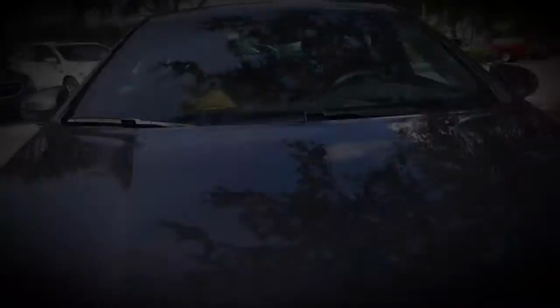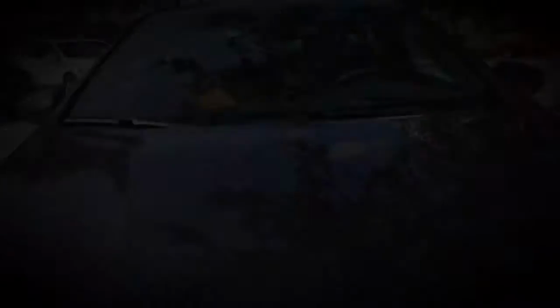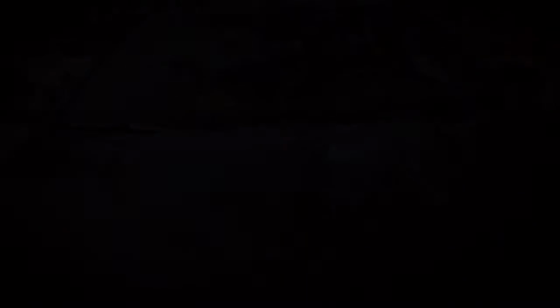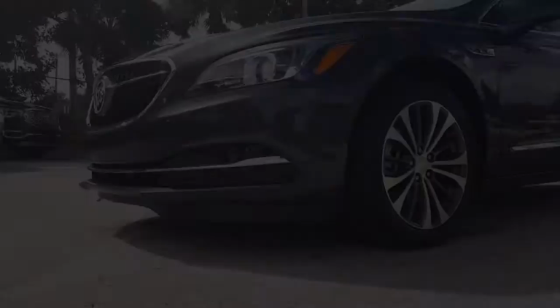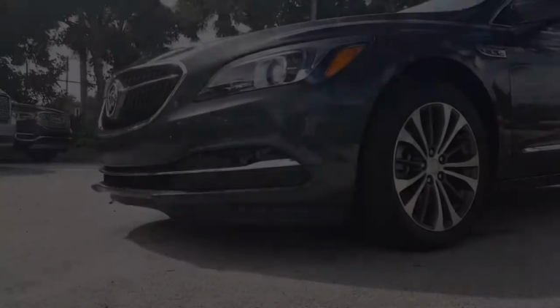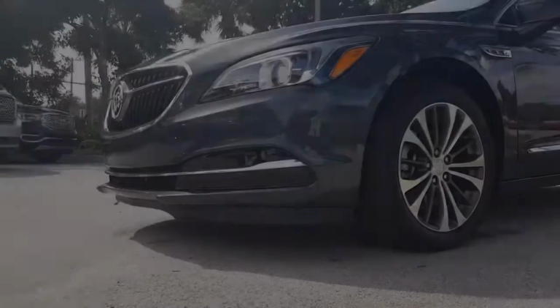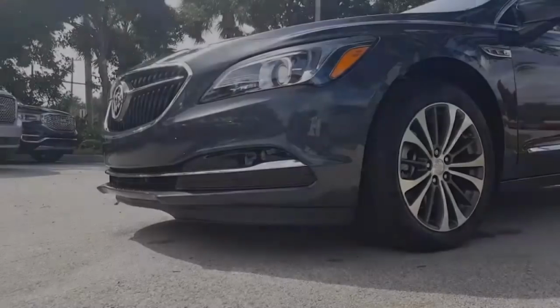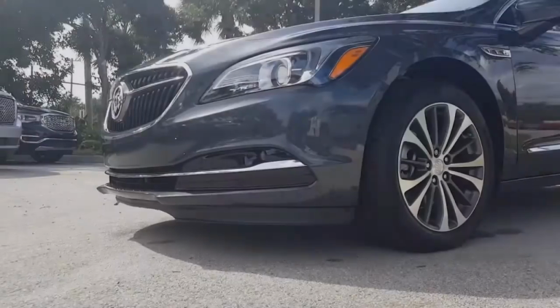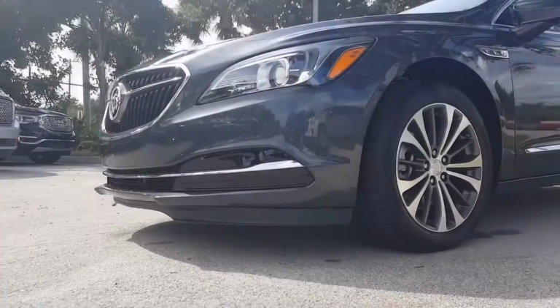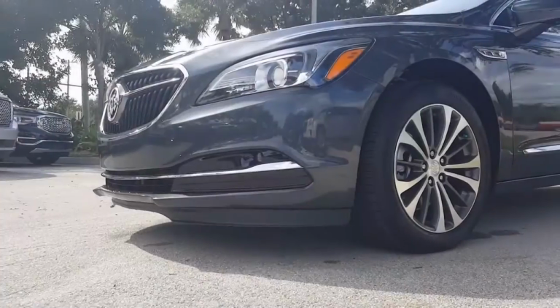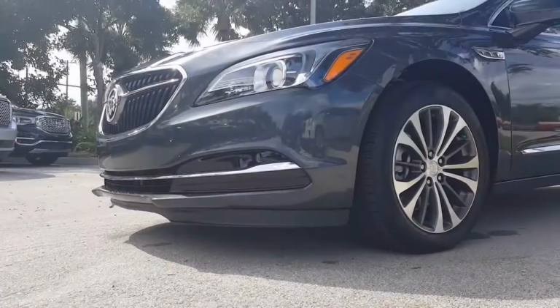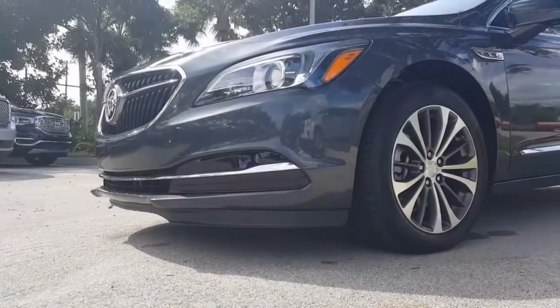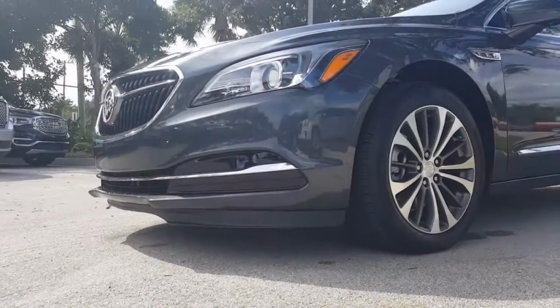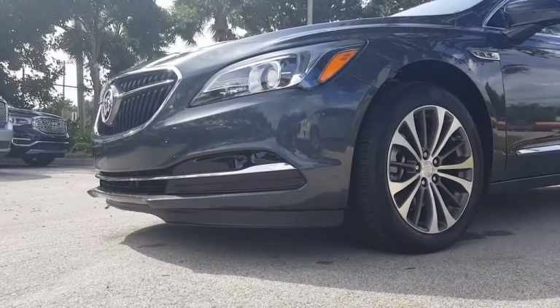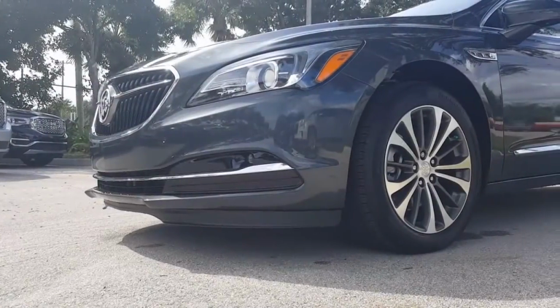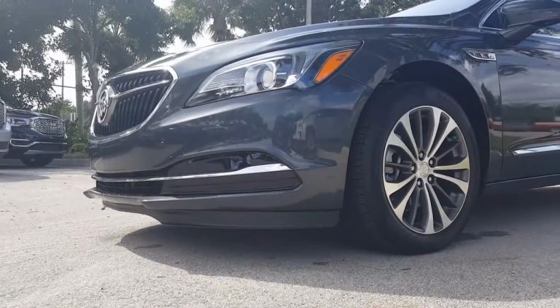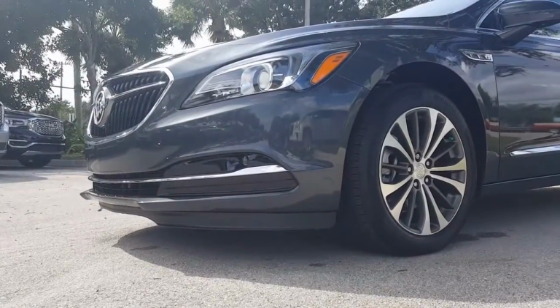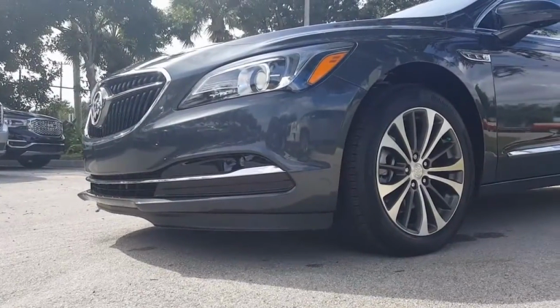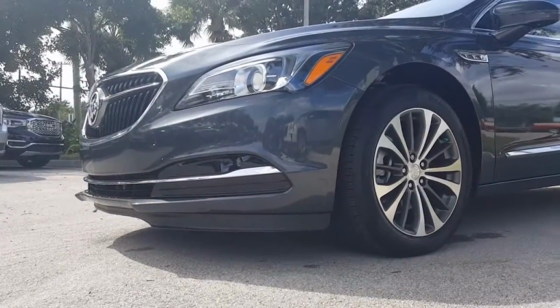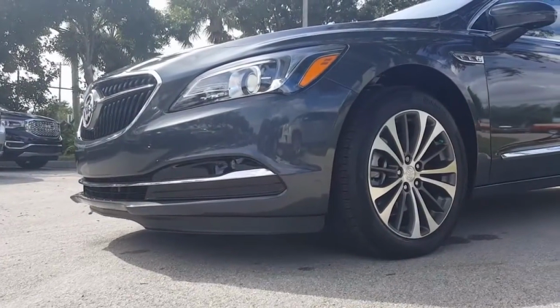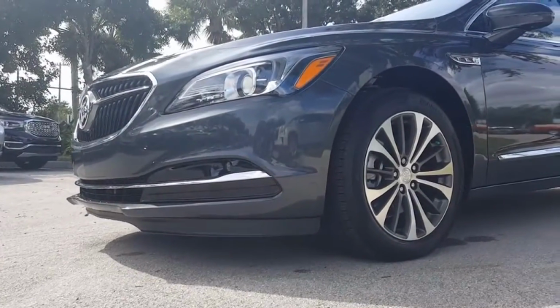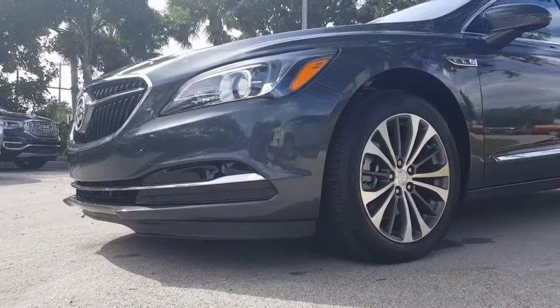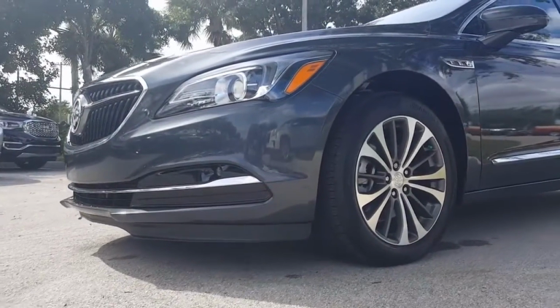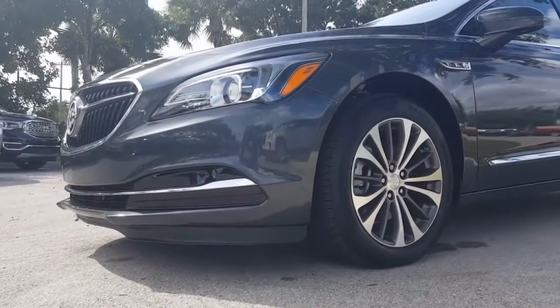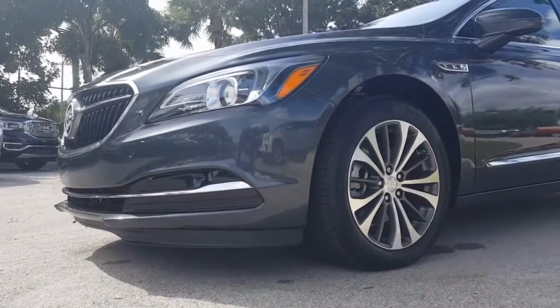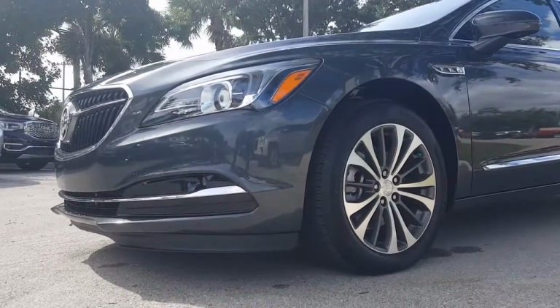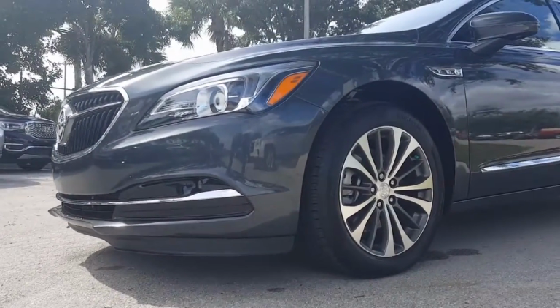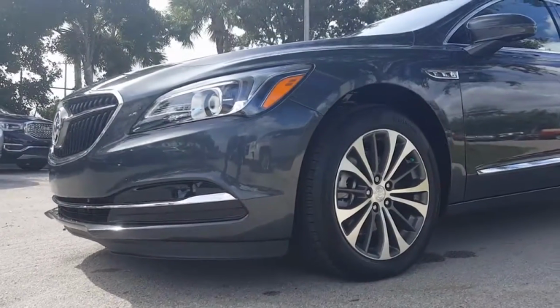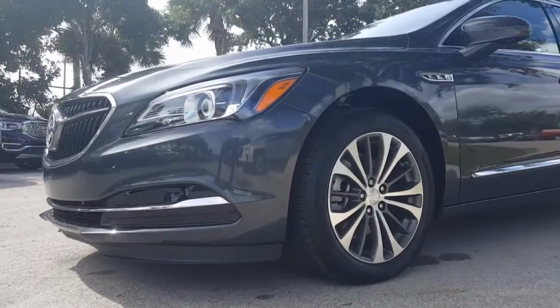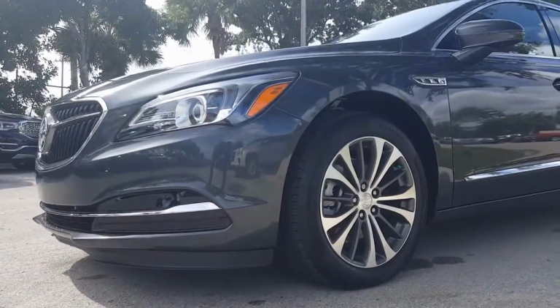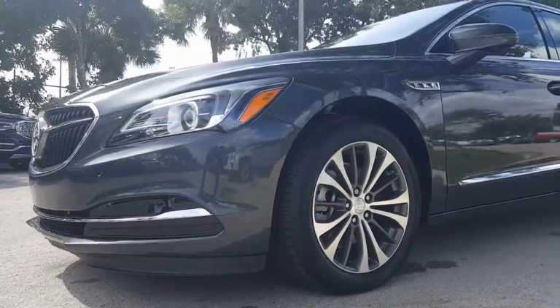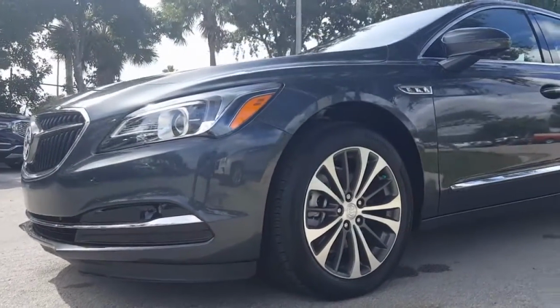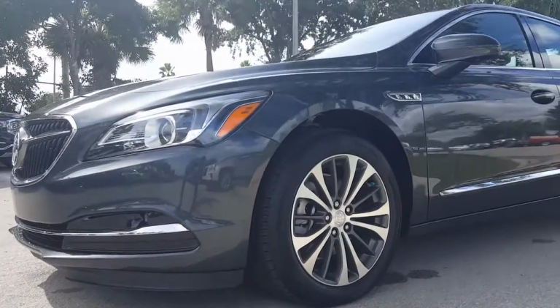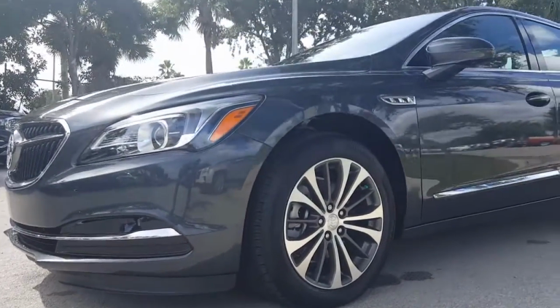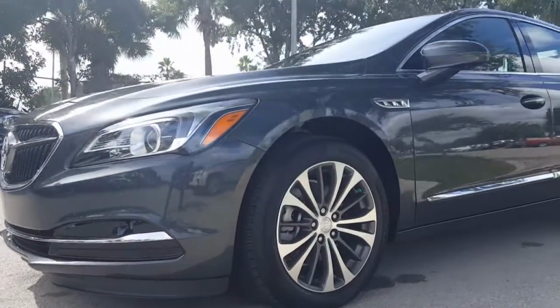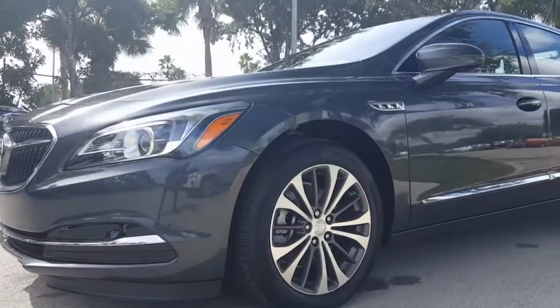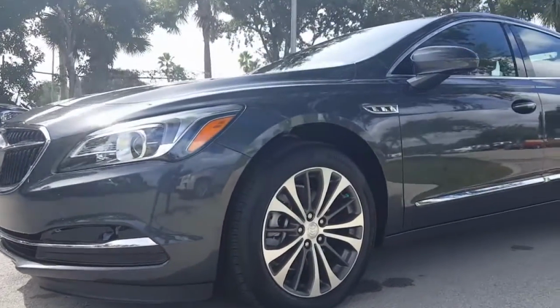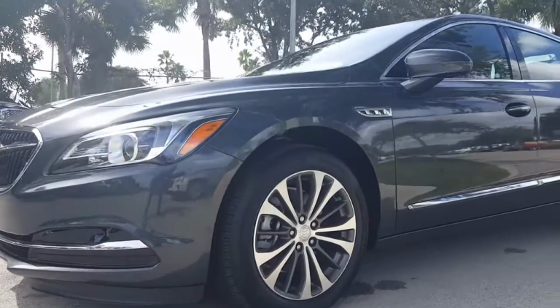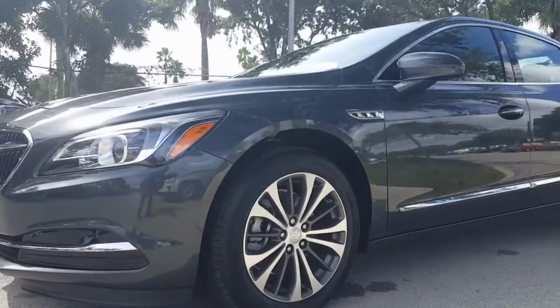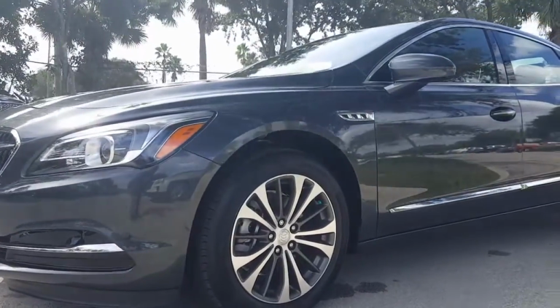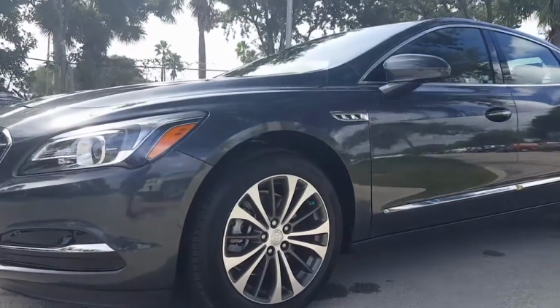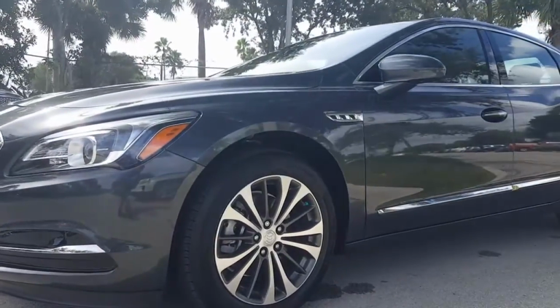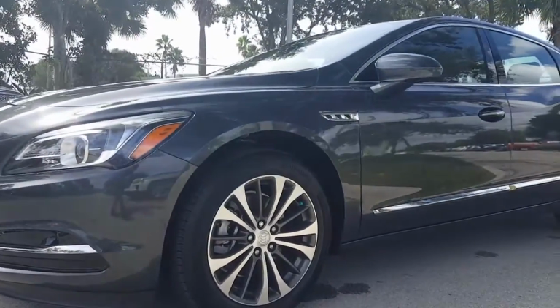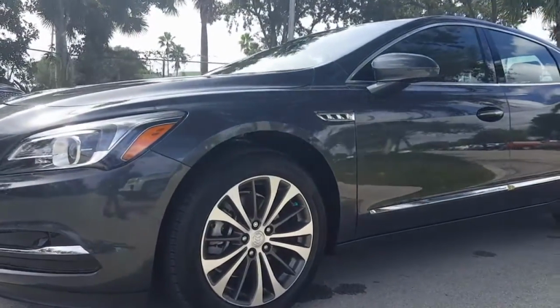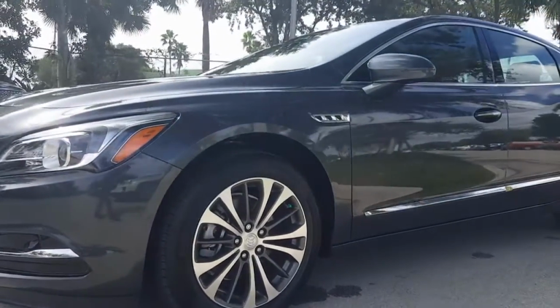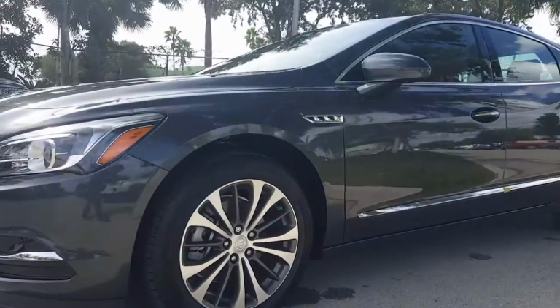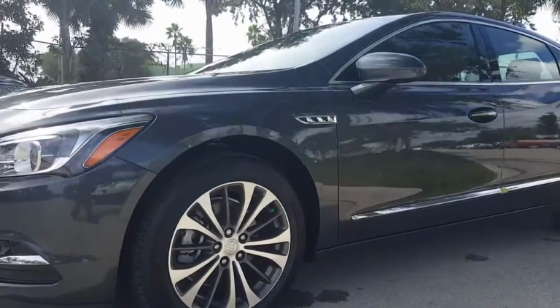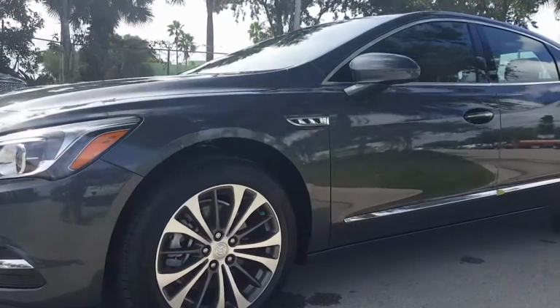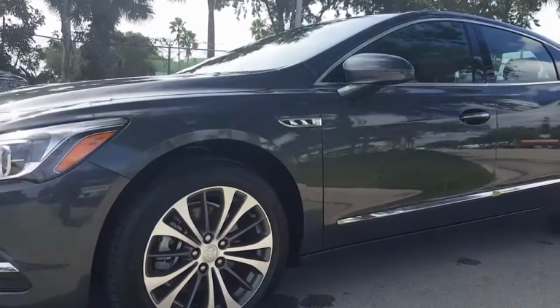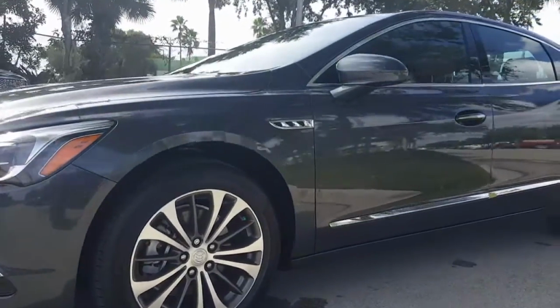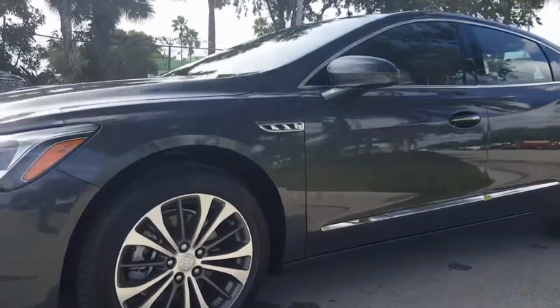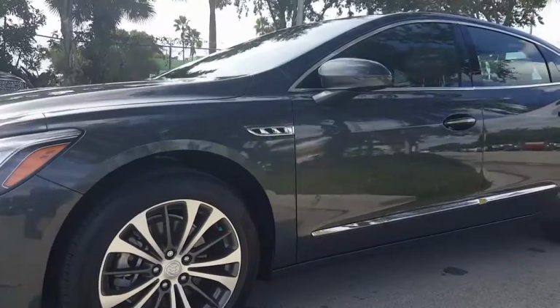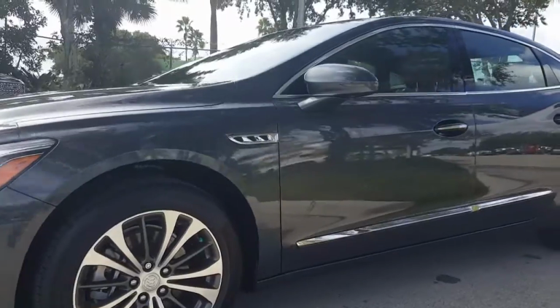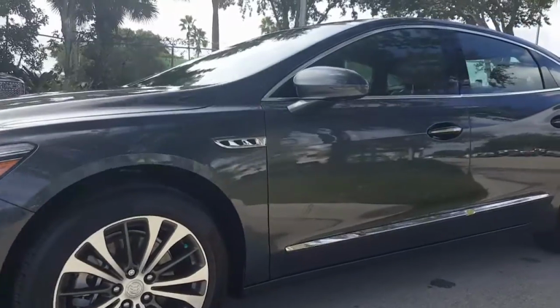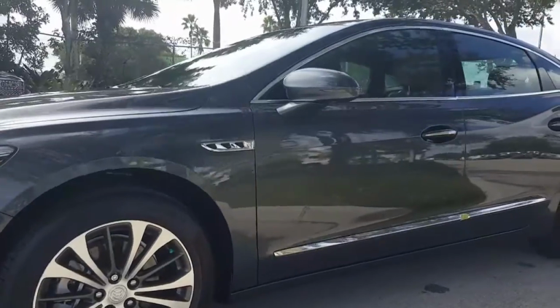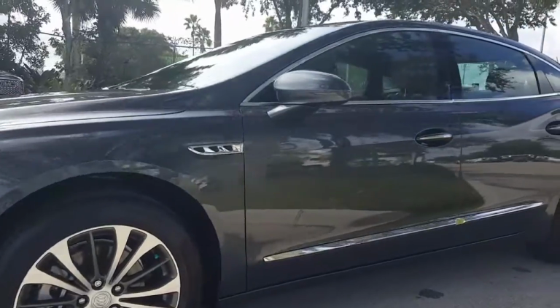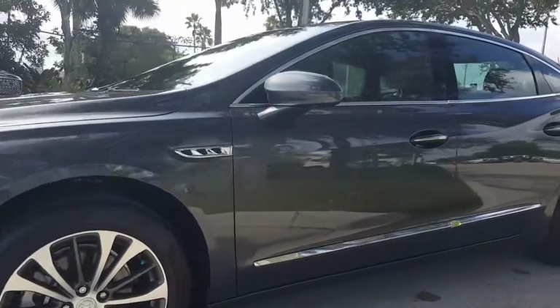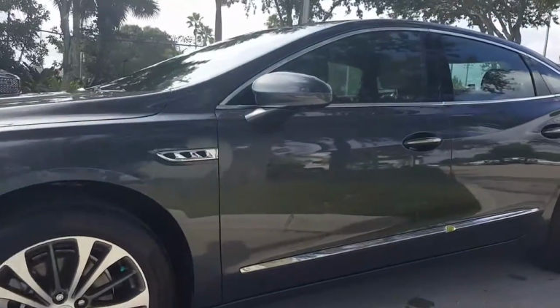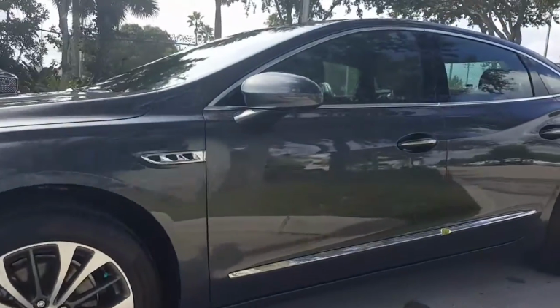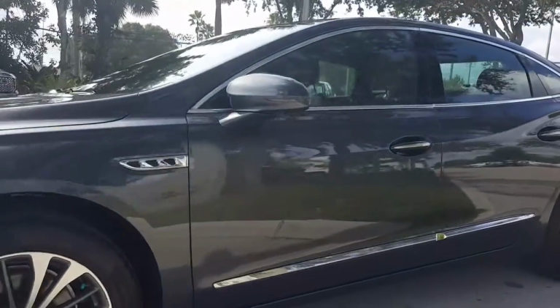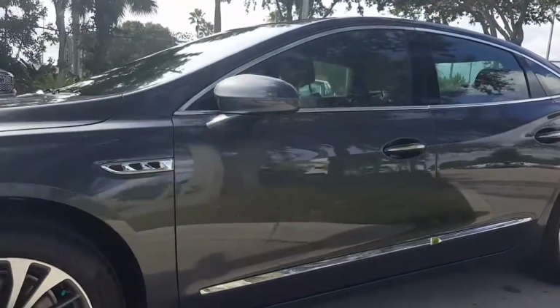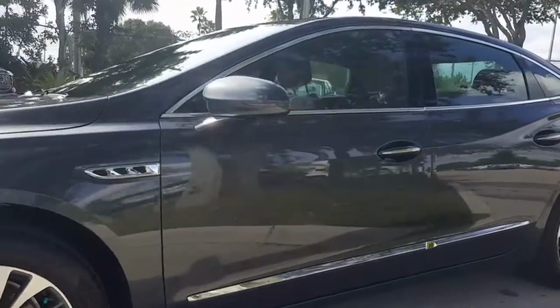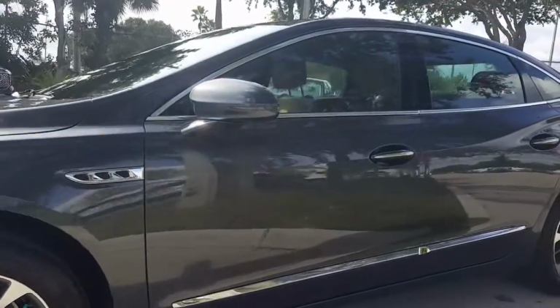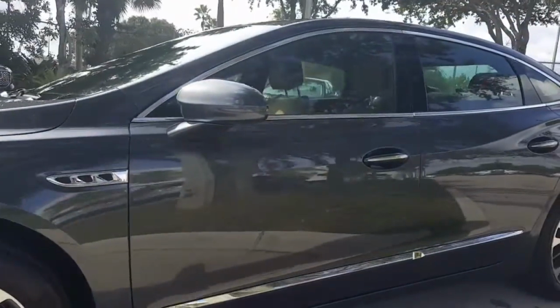All new this year on the LaCrosse are features including teen driver and lane keep assist, which will subtly nudge you back into your lane if you veer out of it.